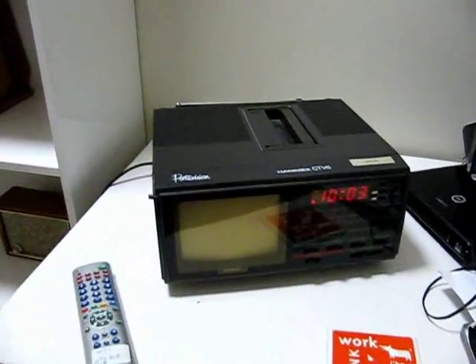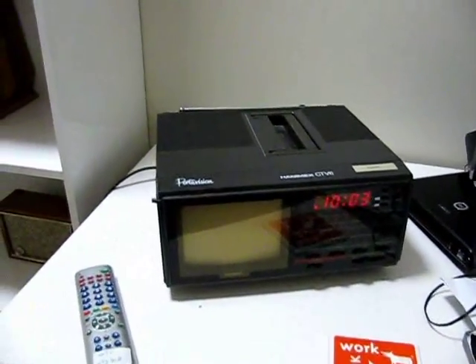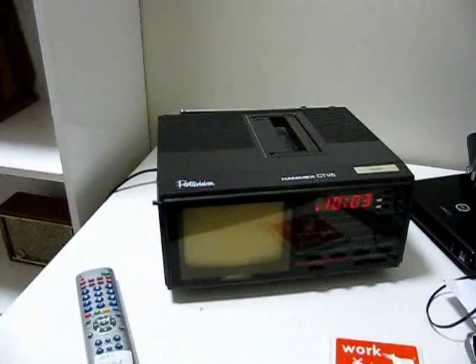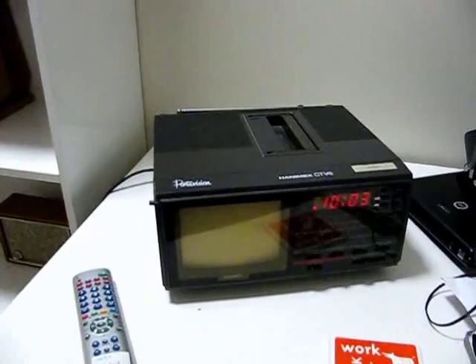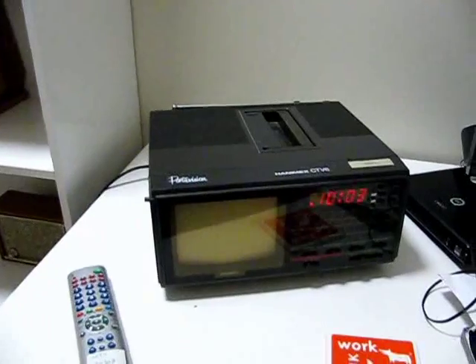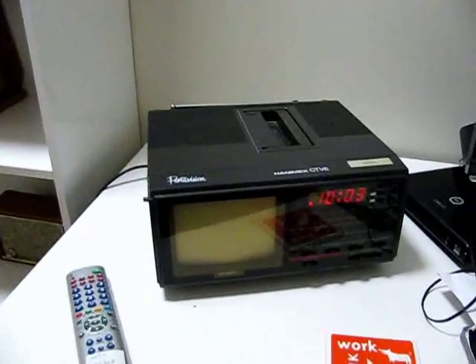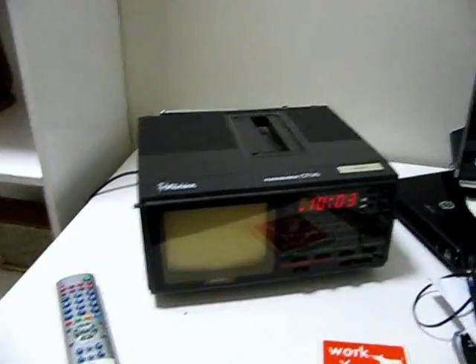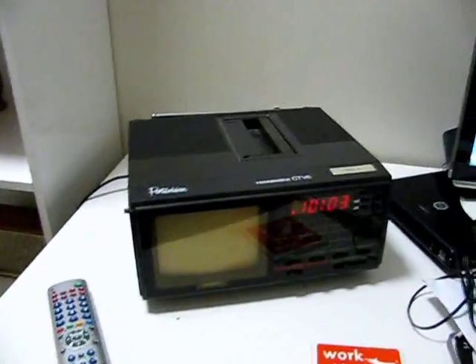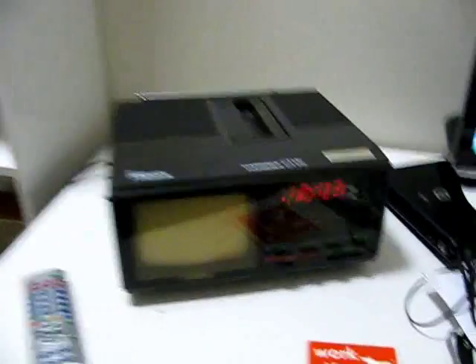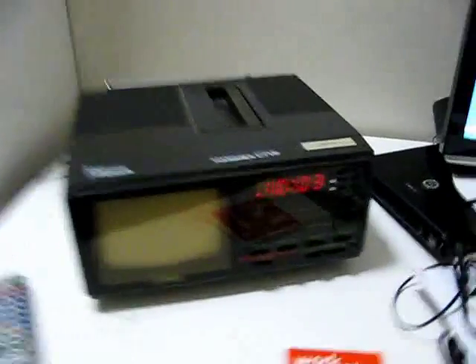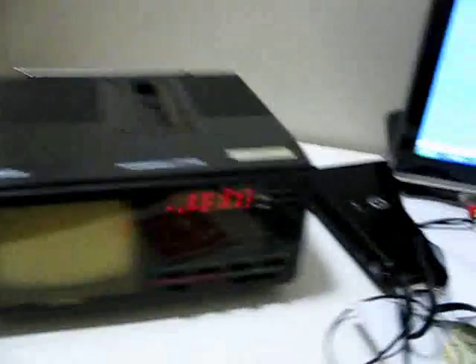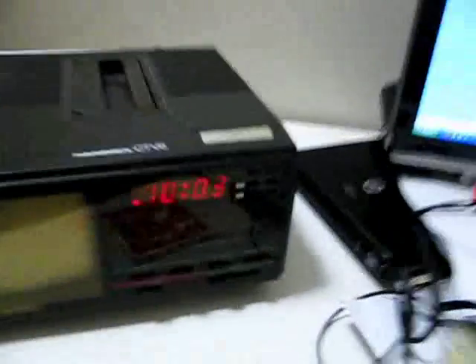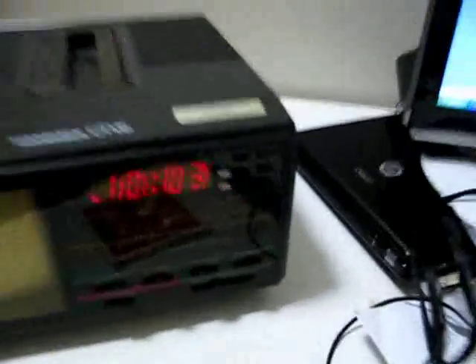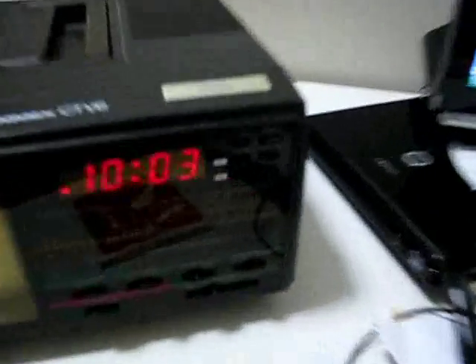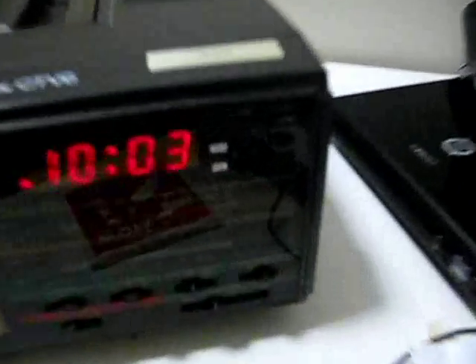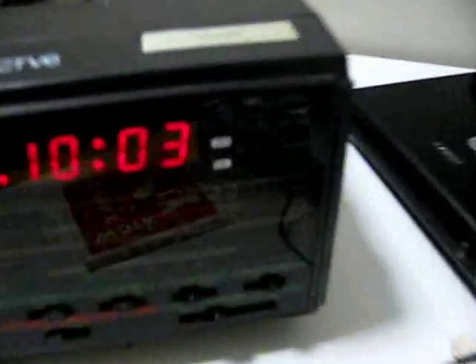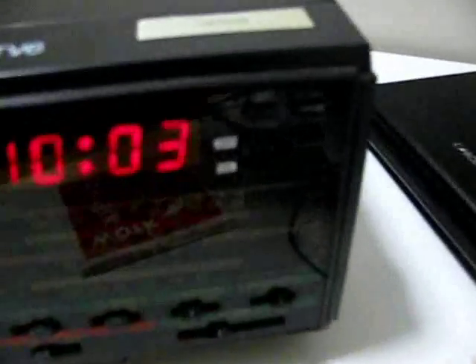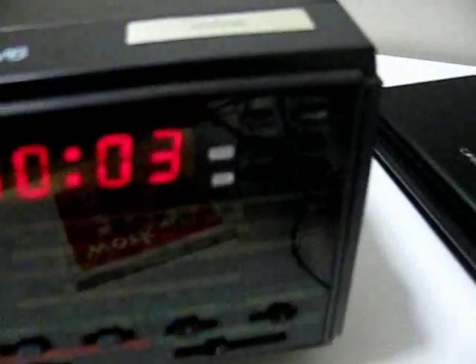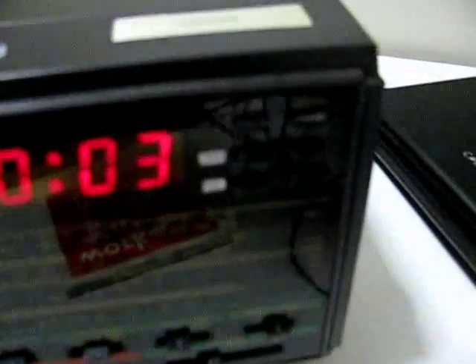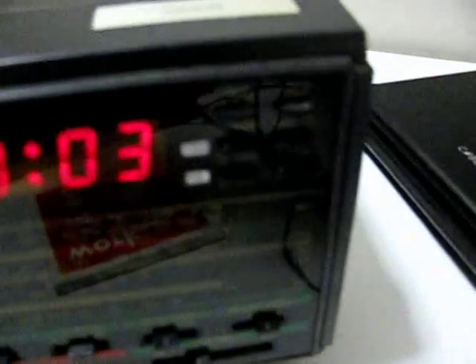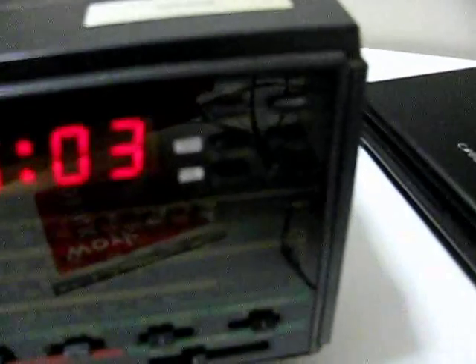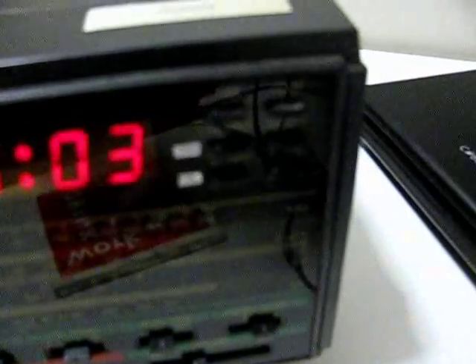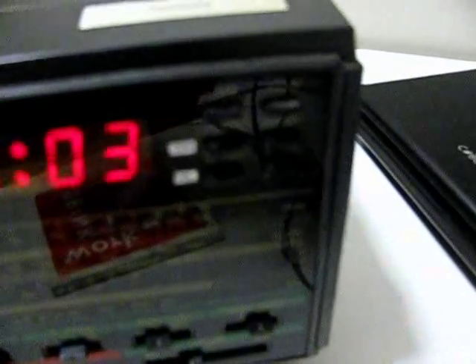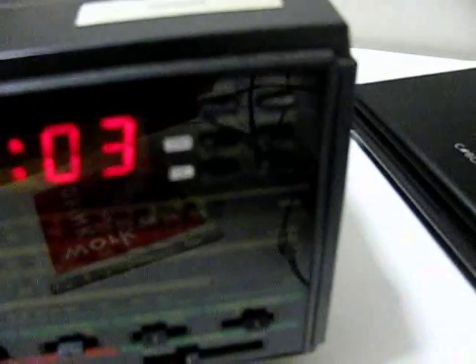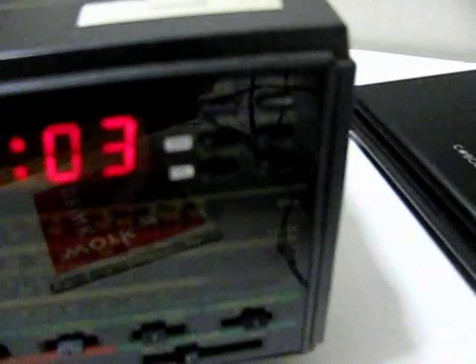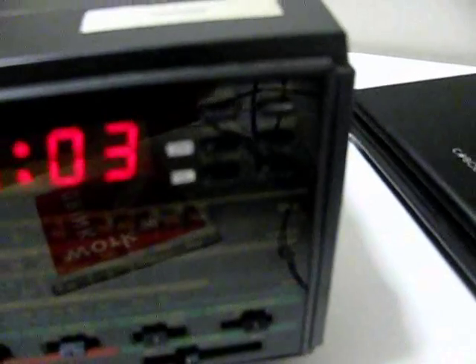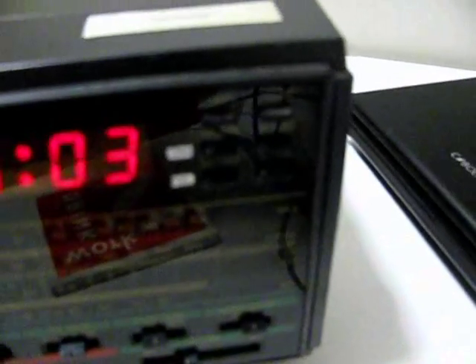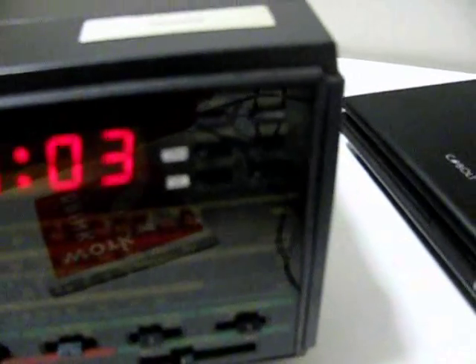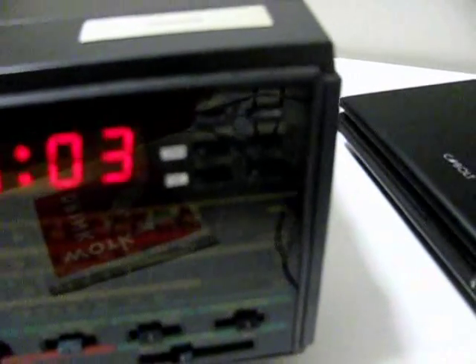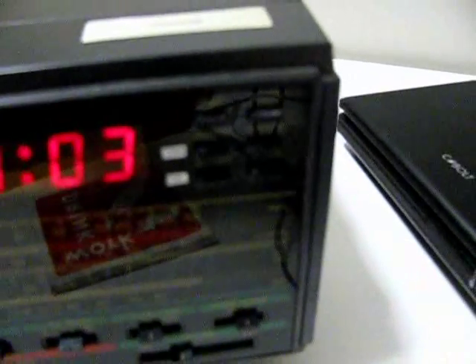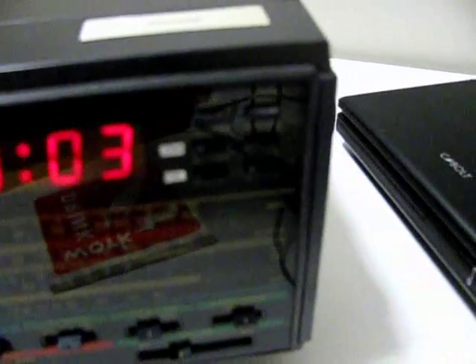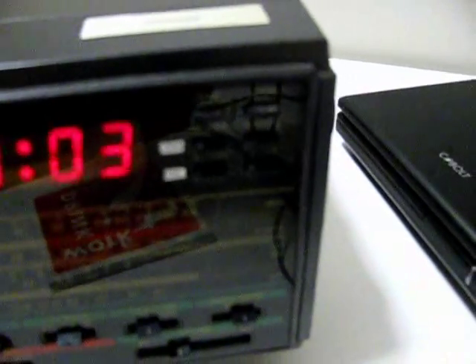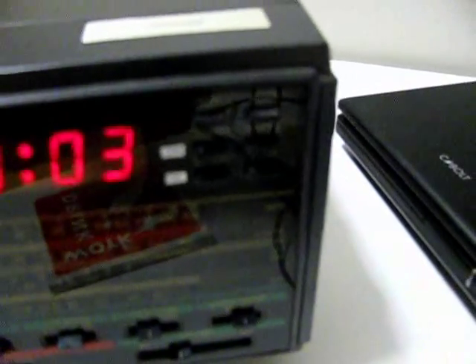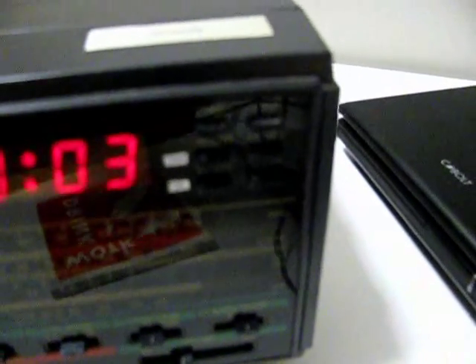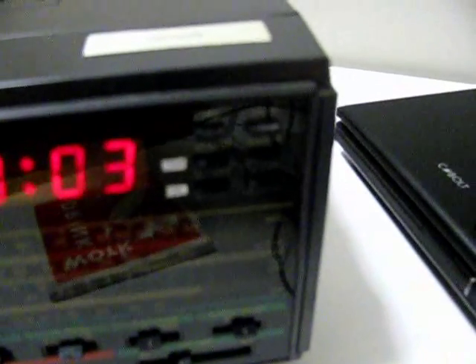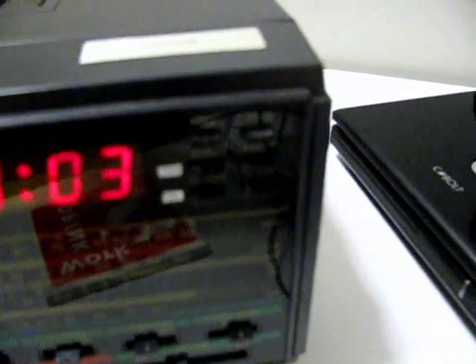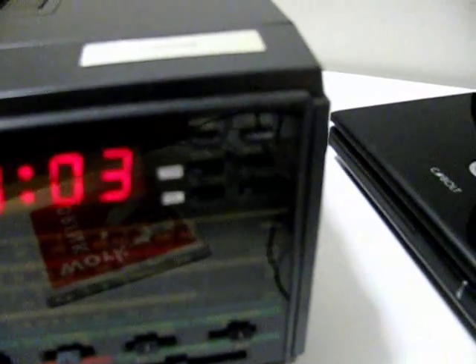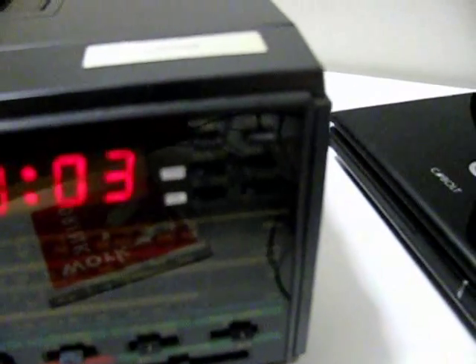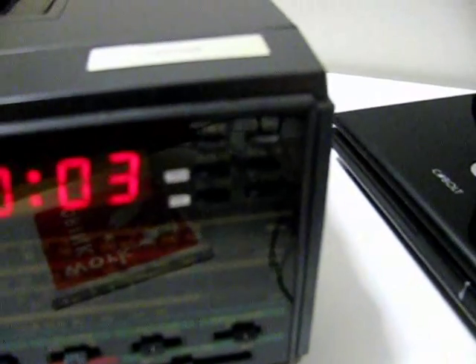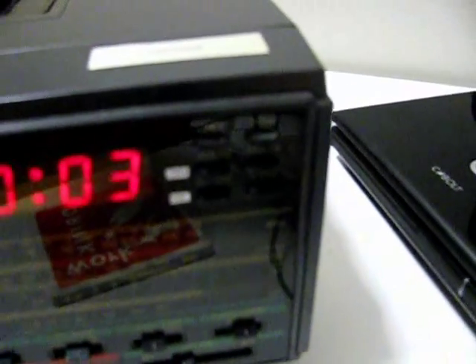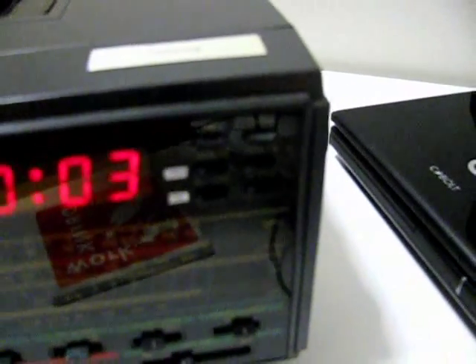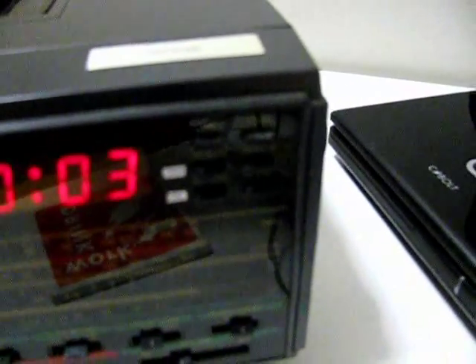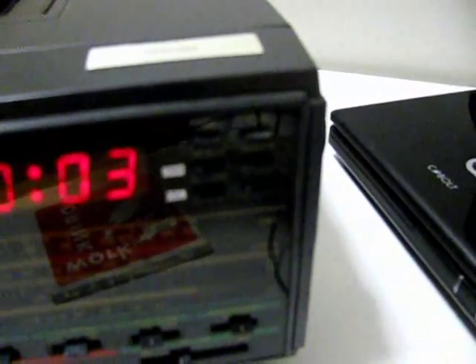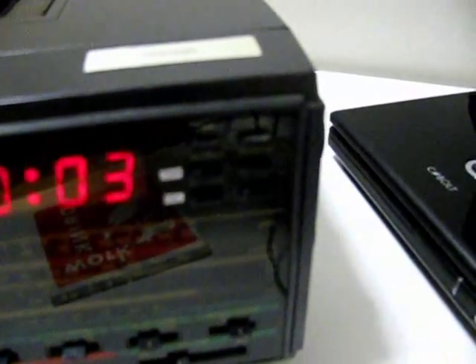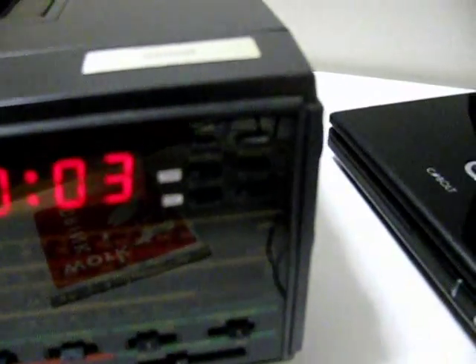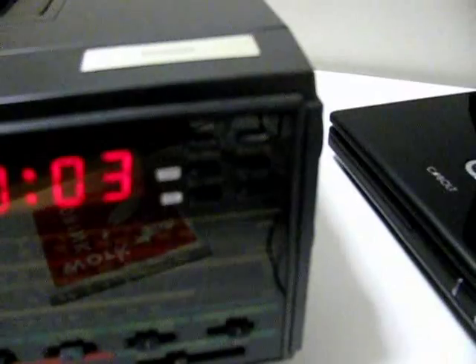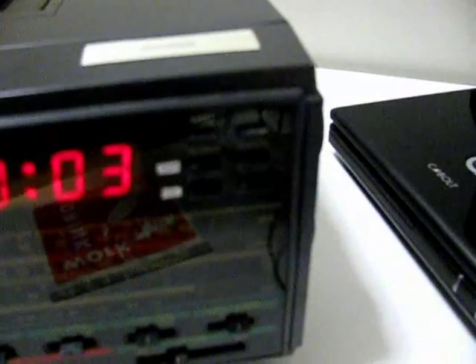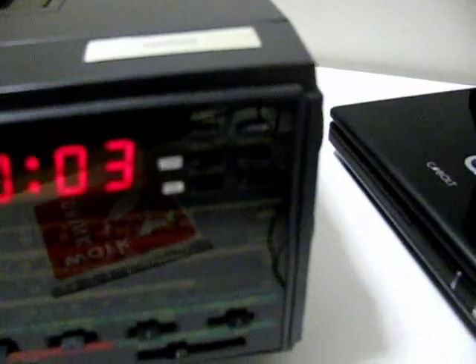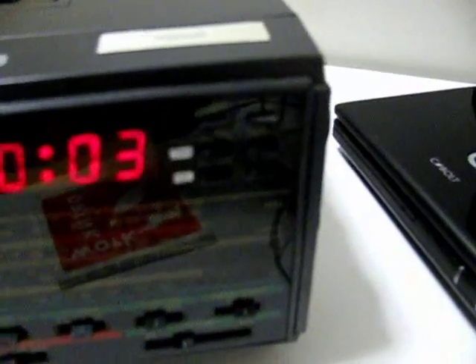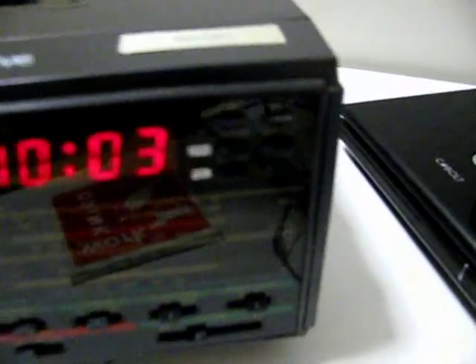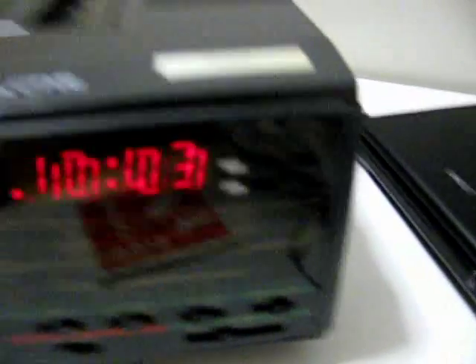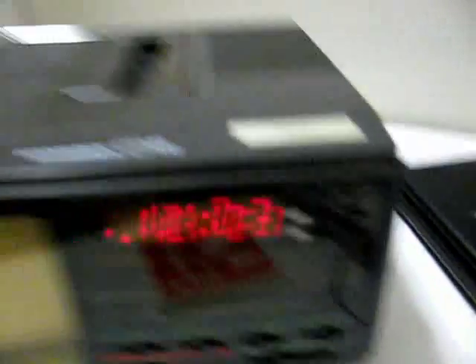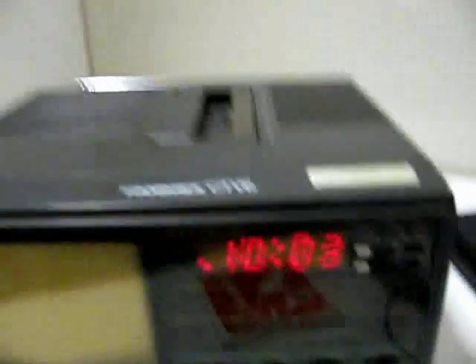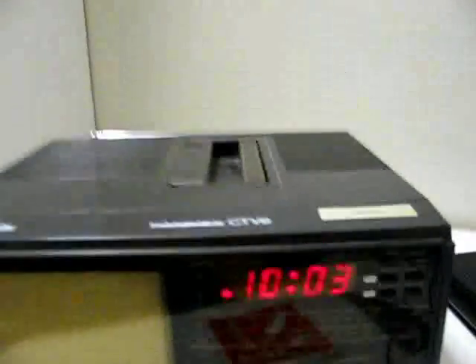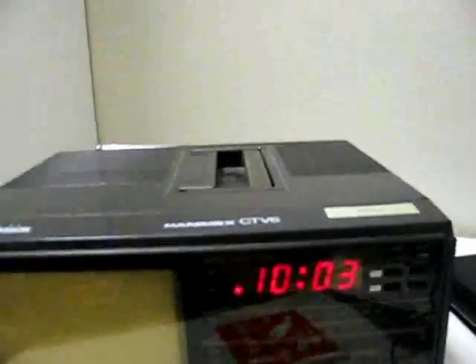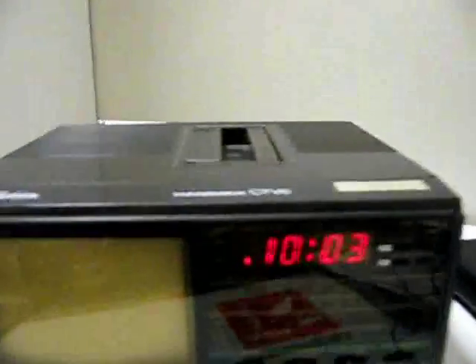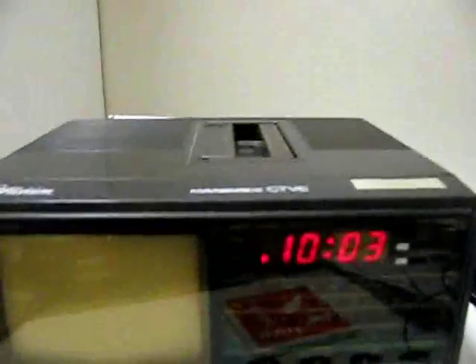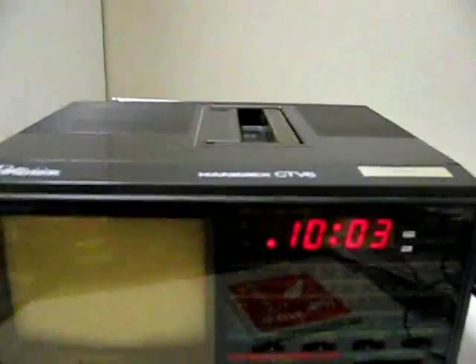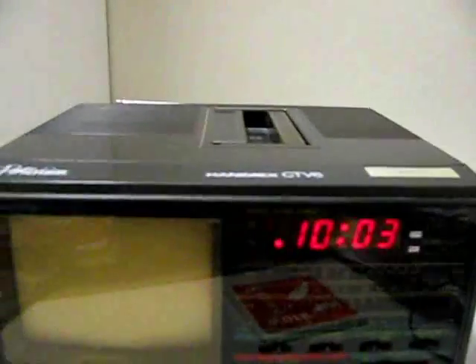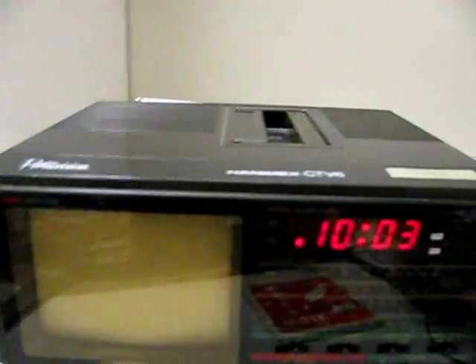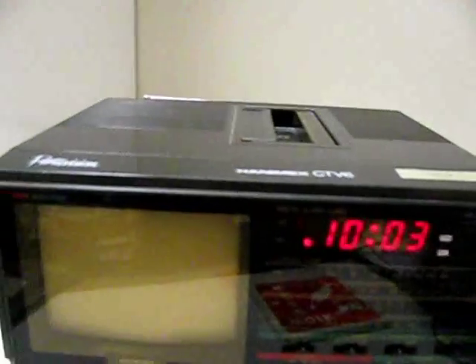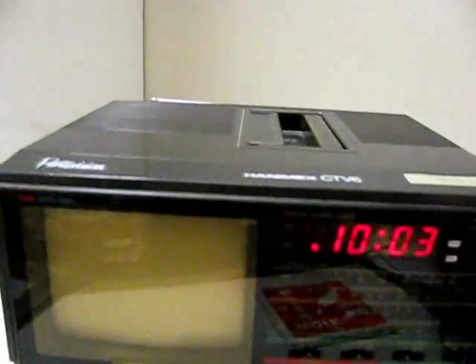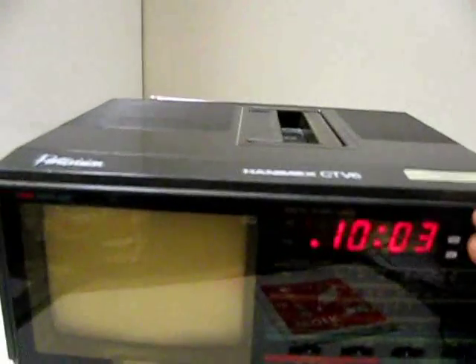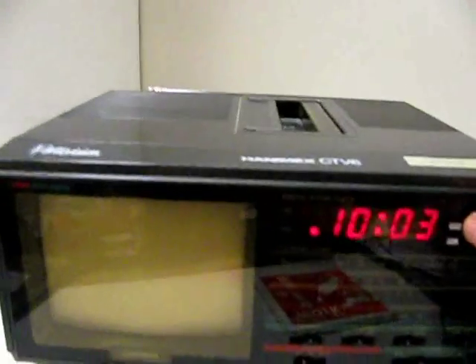The alarm and the alarm off buttons also operate channels up and down. Let's check out the buzzer.